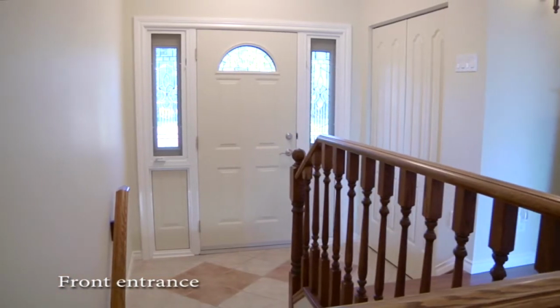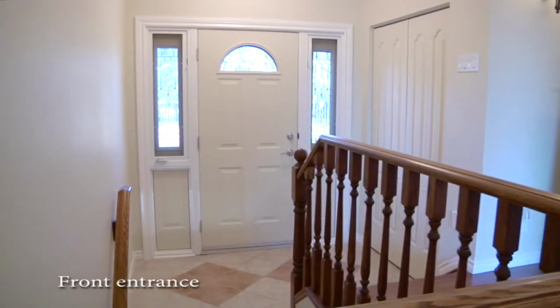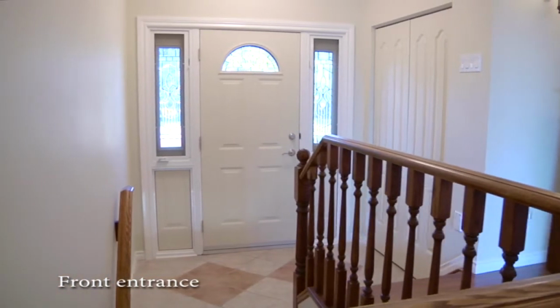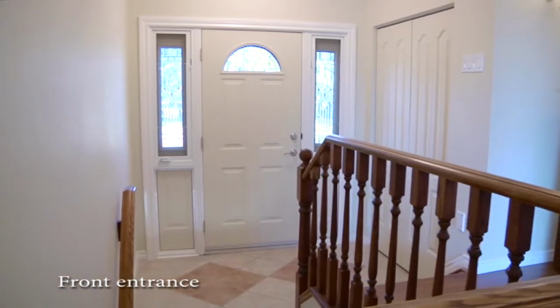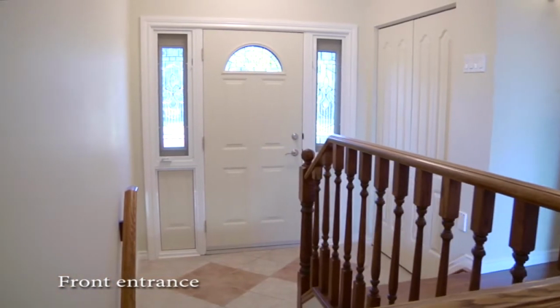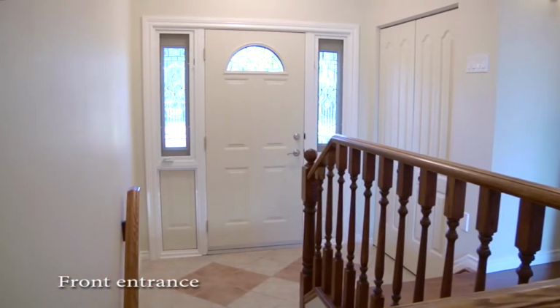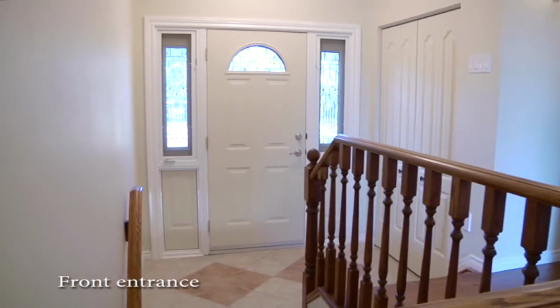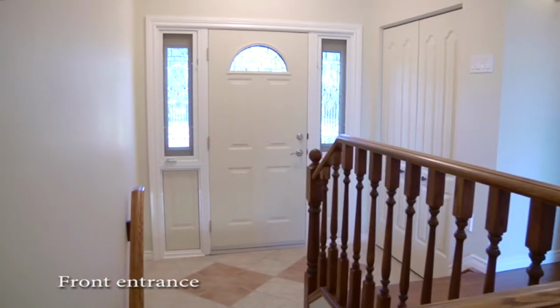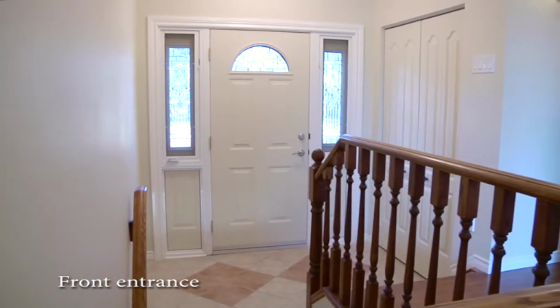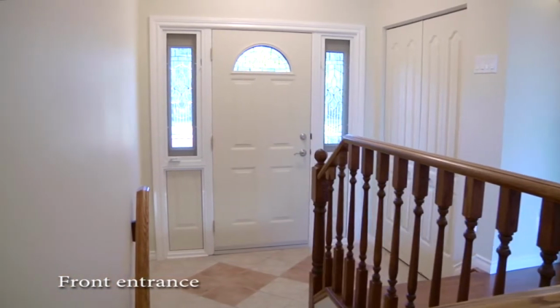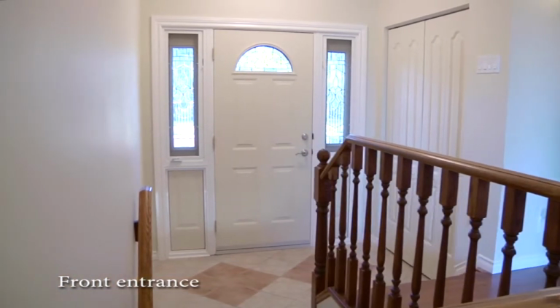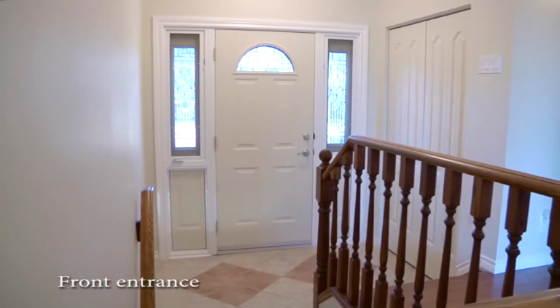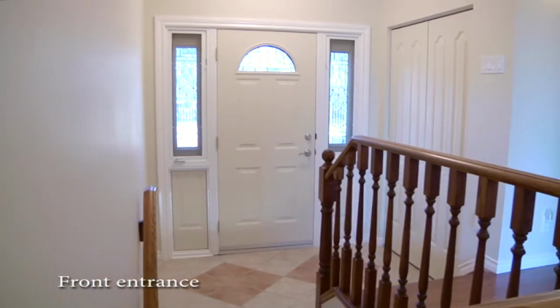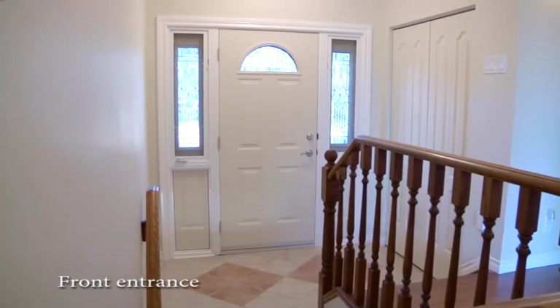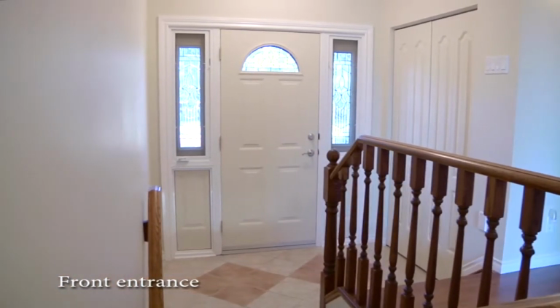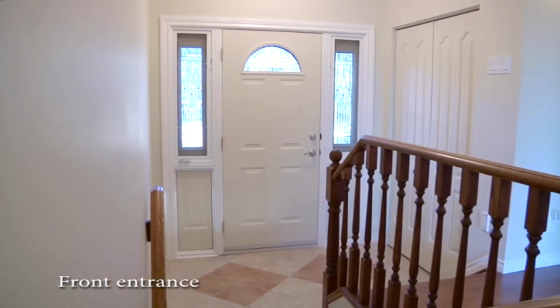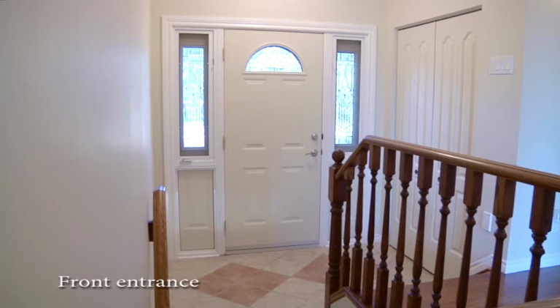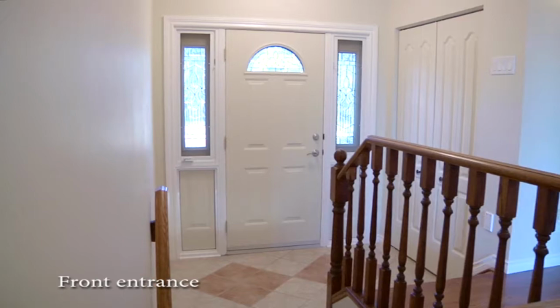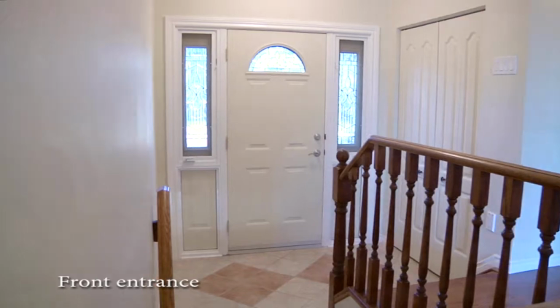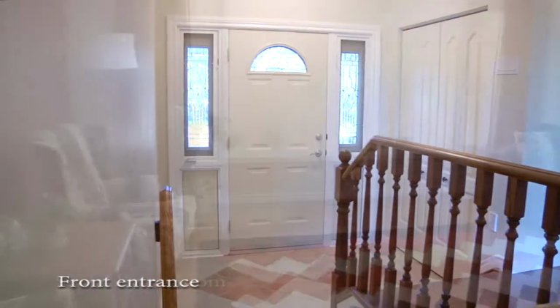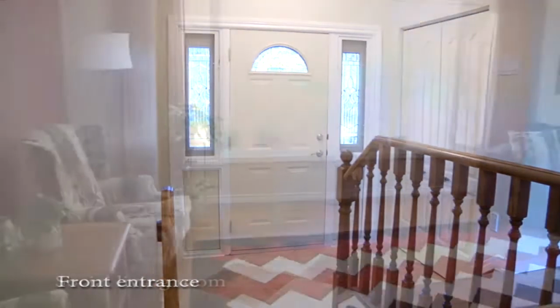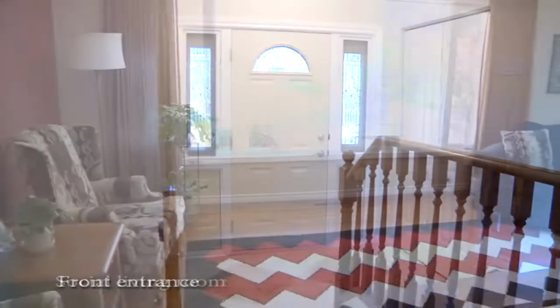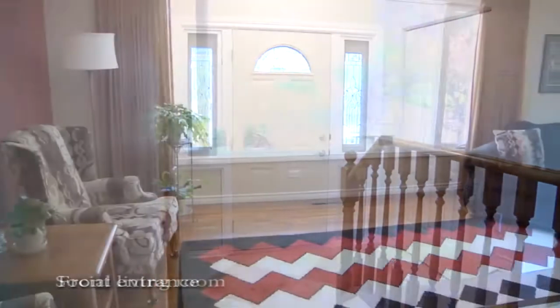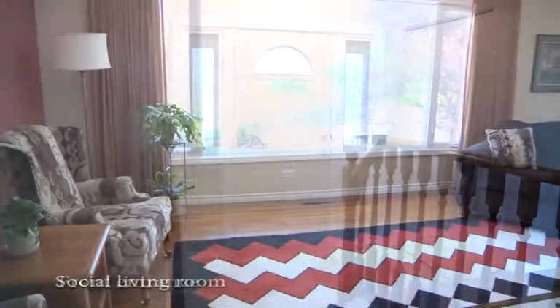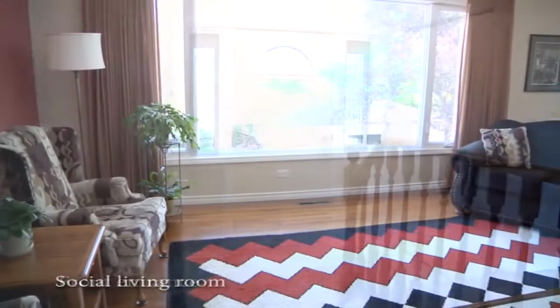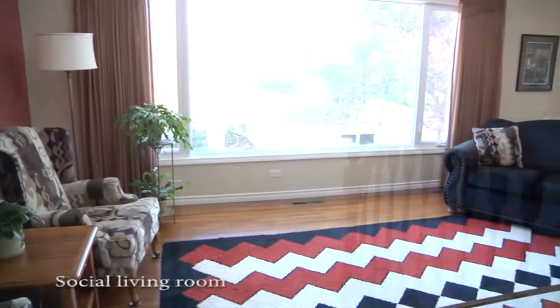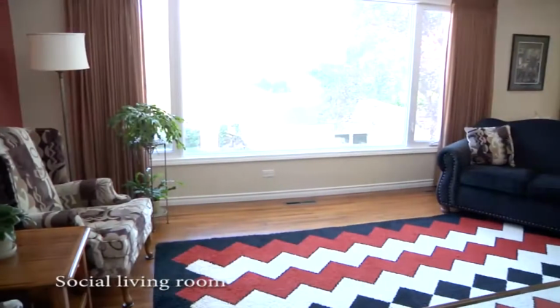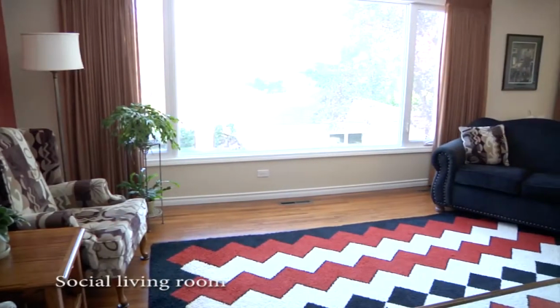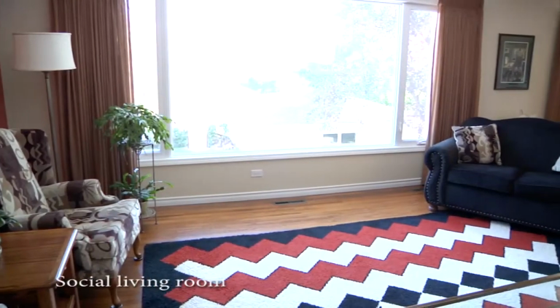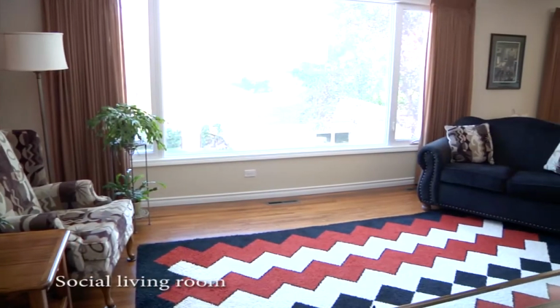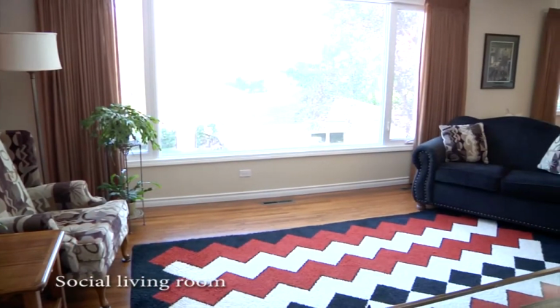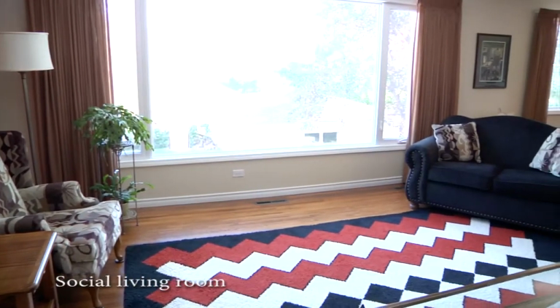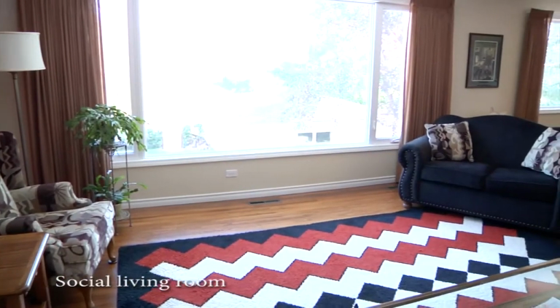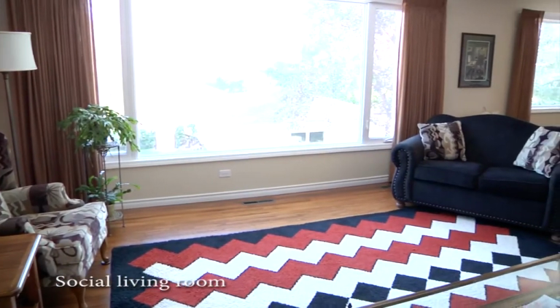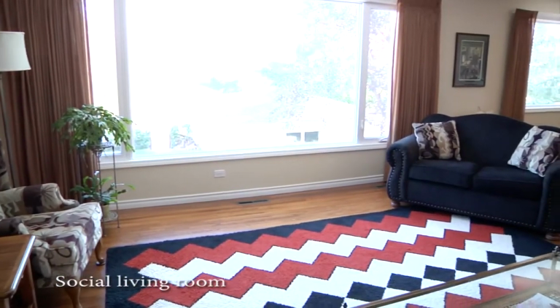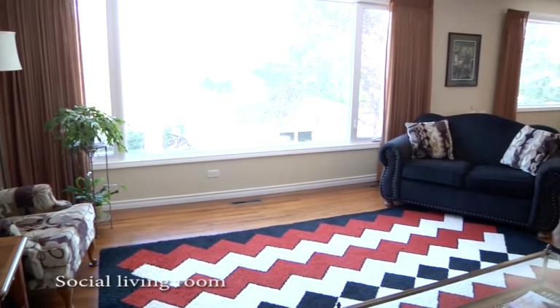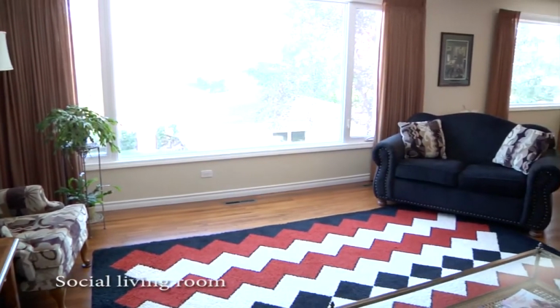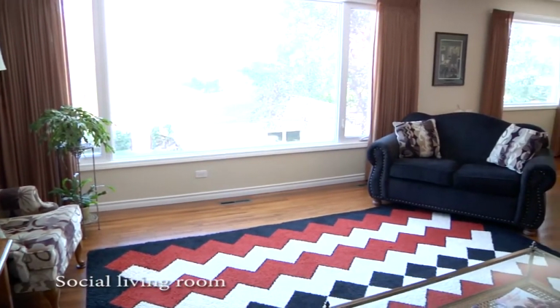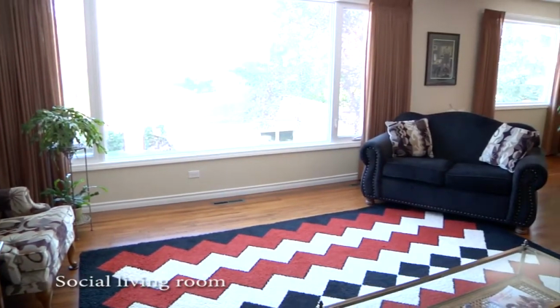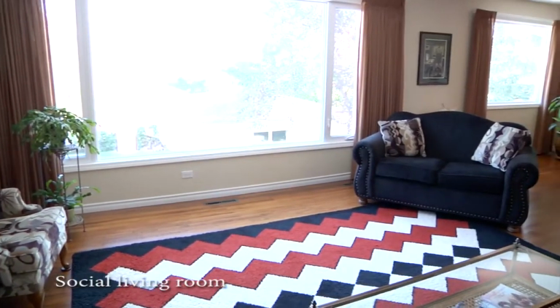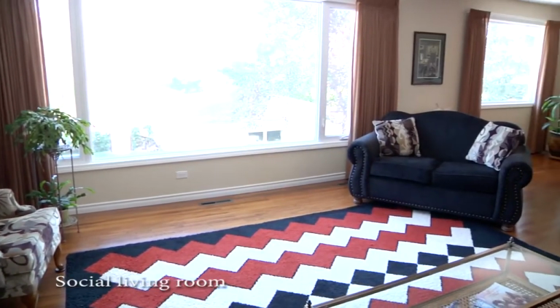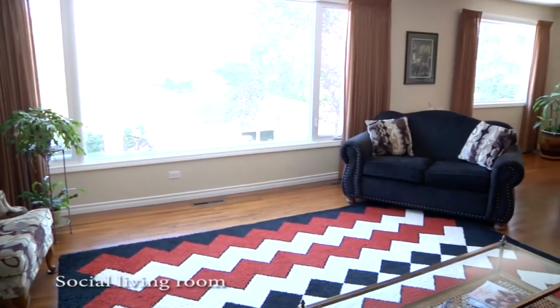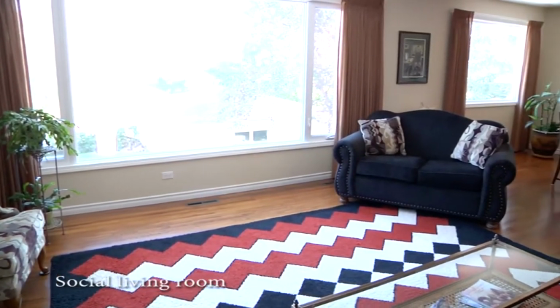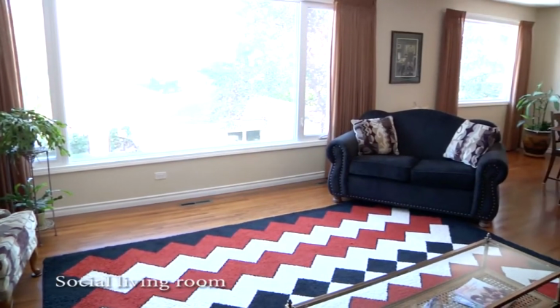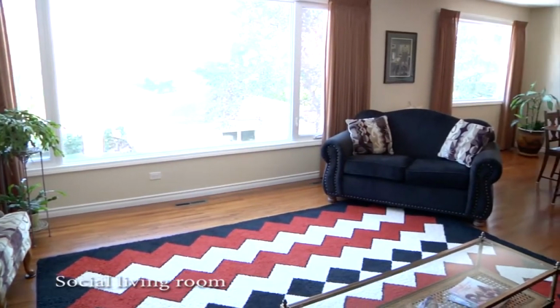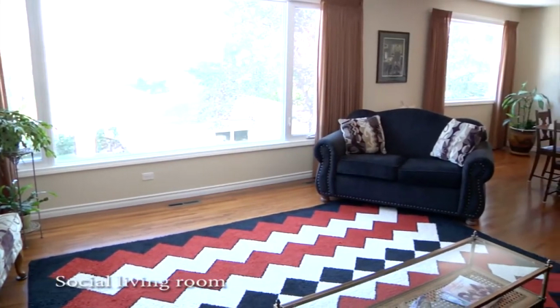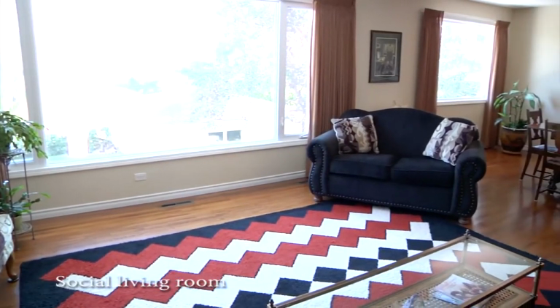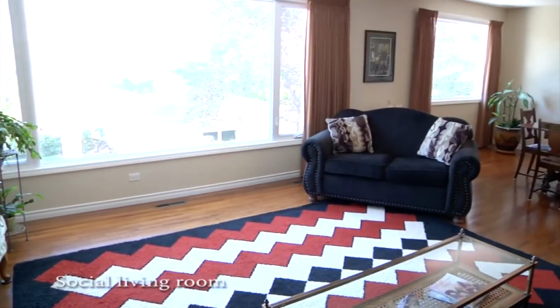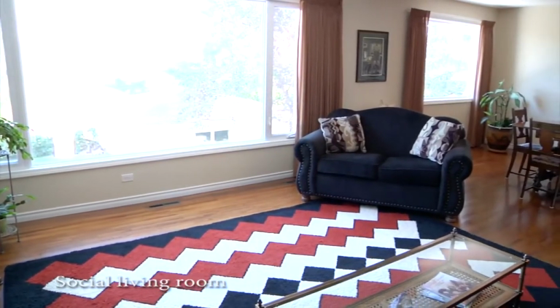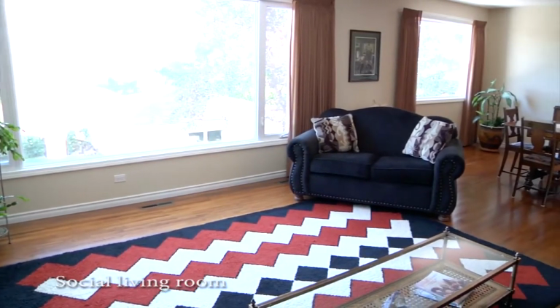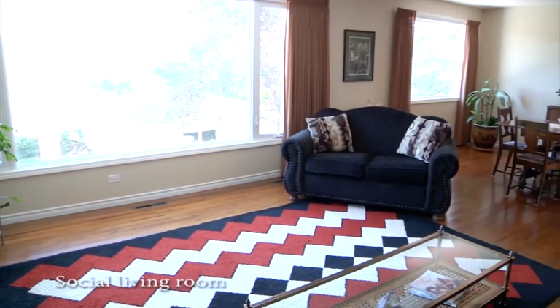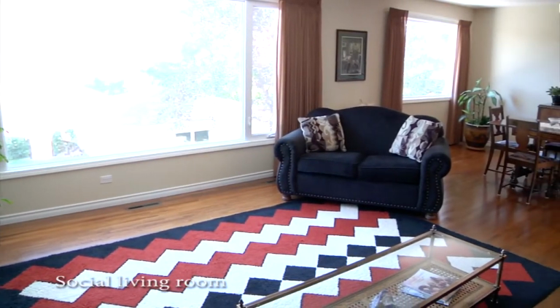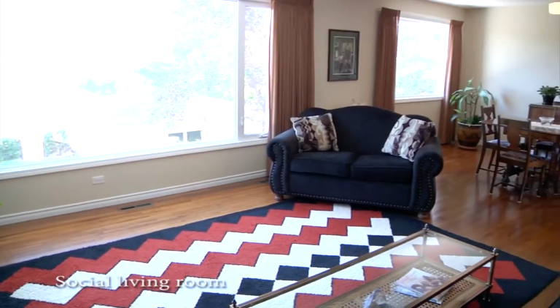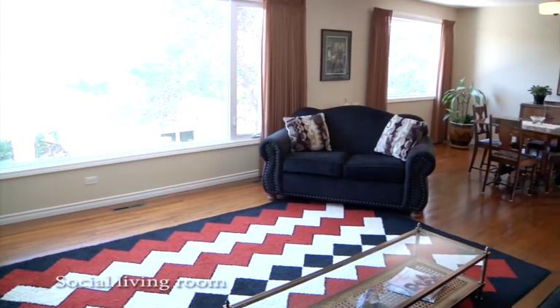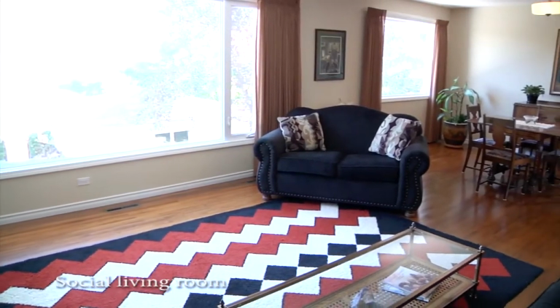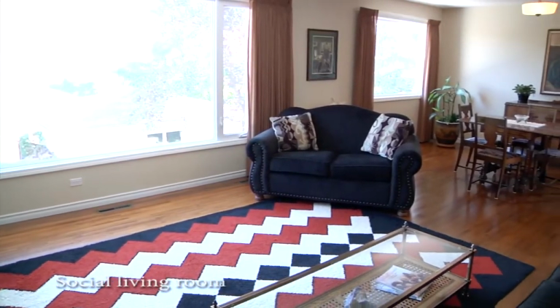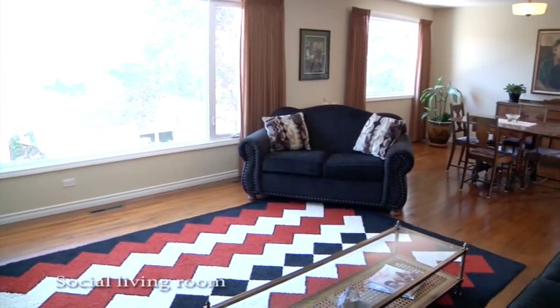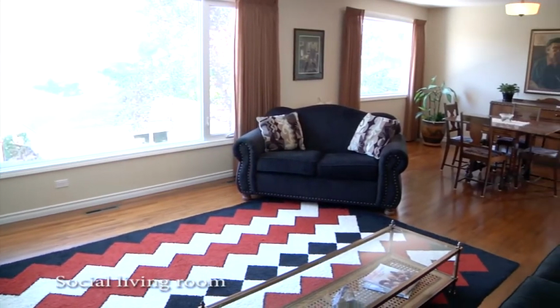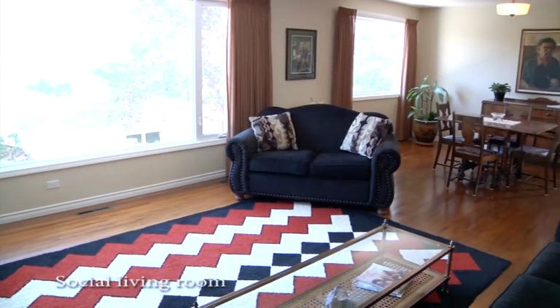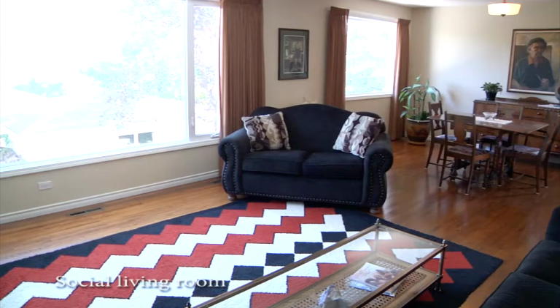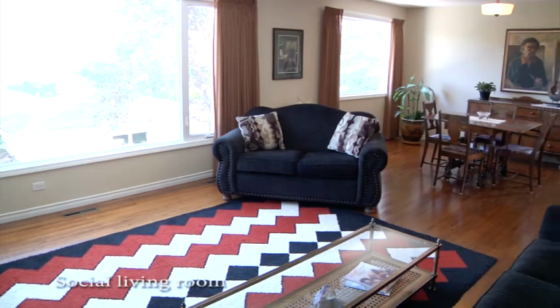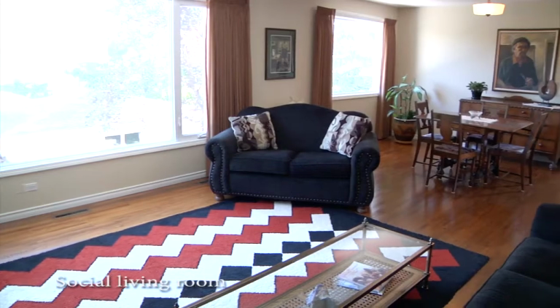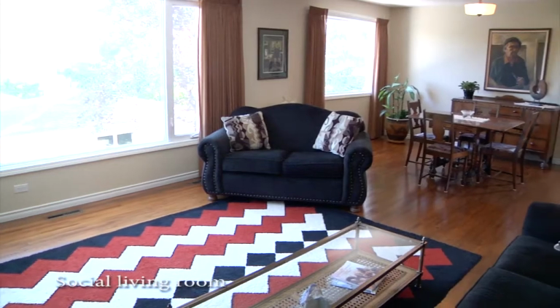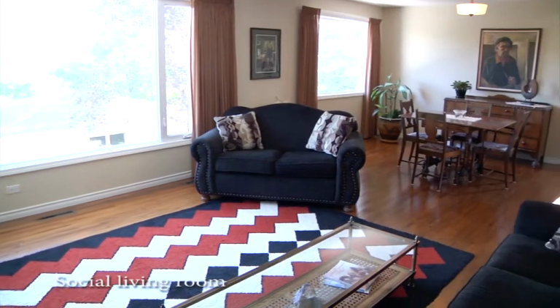A welcoming front entrance opens onto the main living area with a wide-open floor plan, ceramic tile and gleaming hardwood floors.